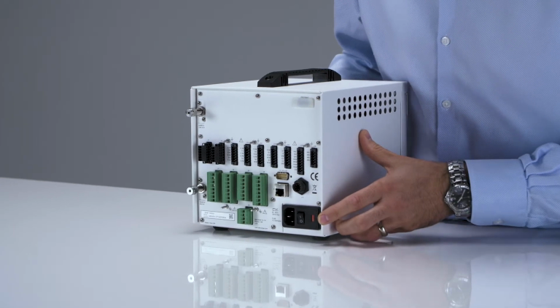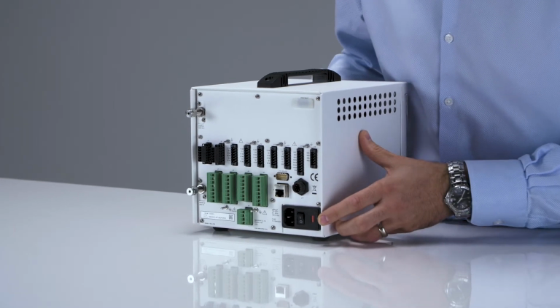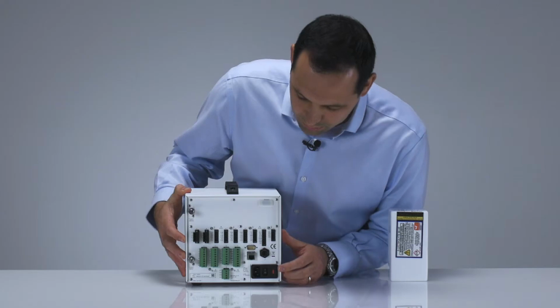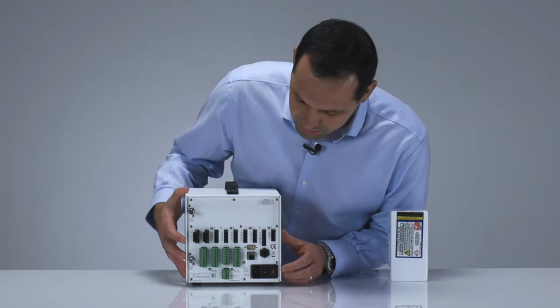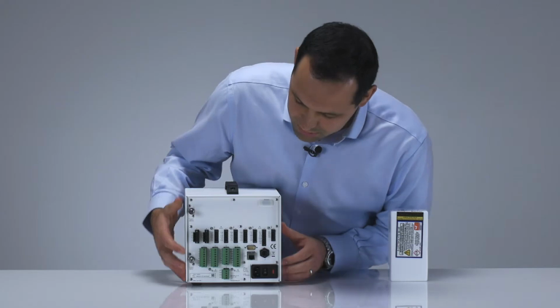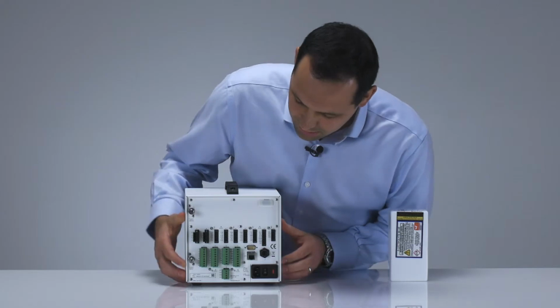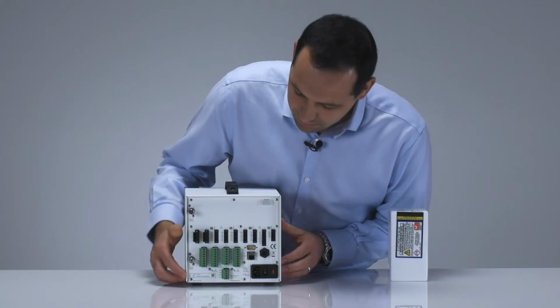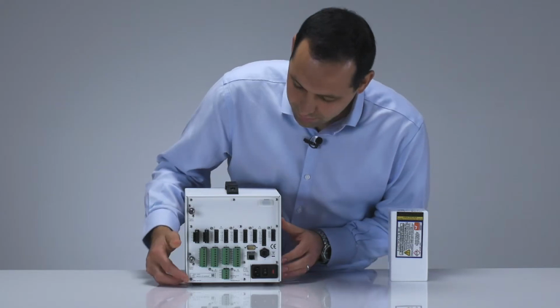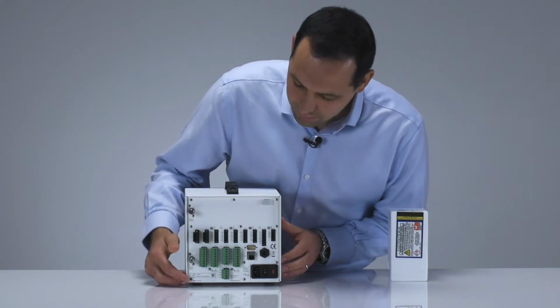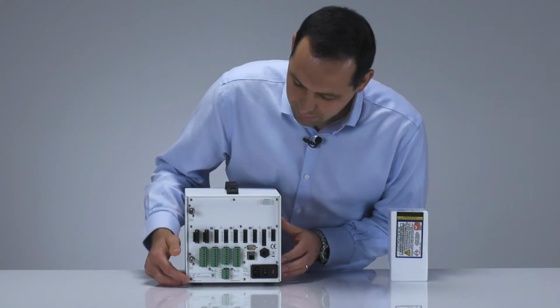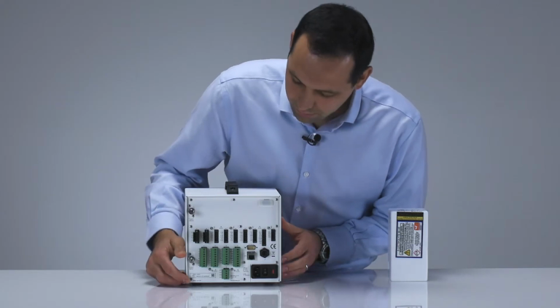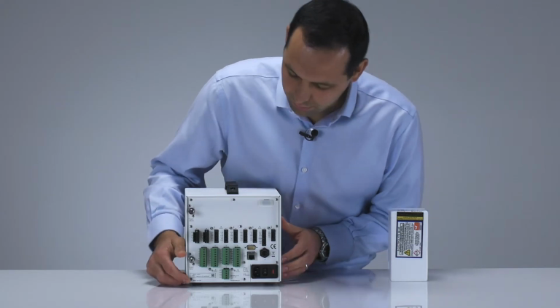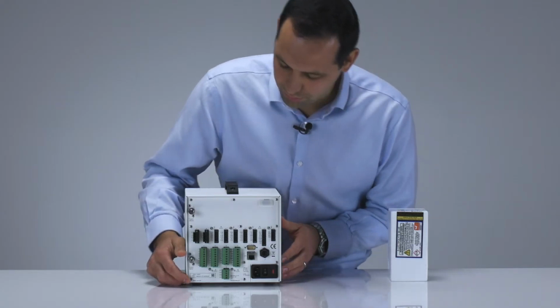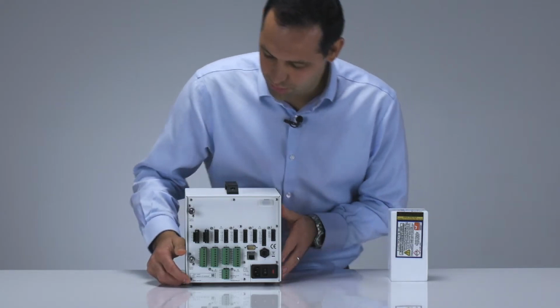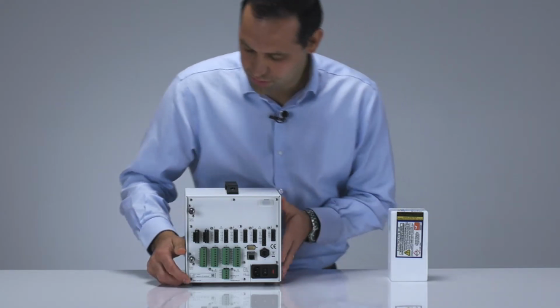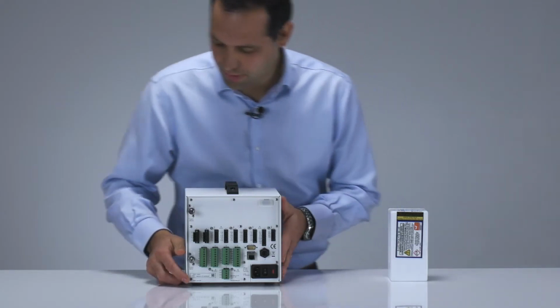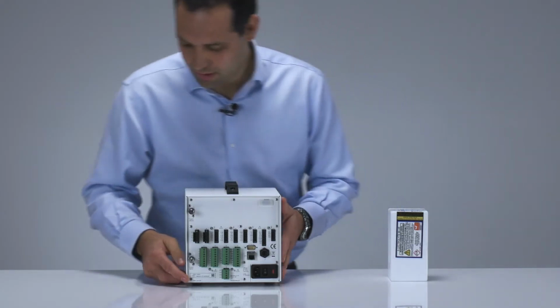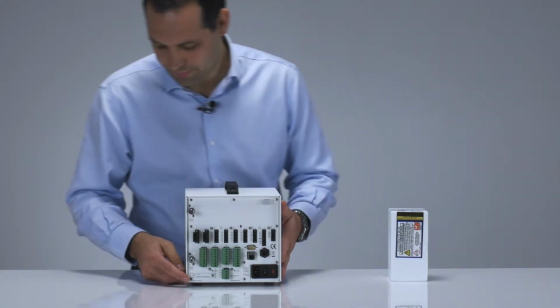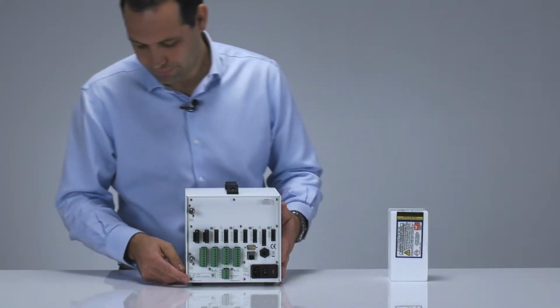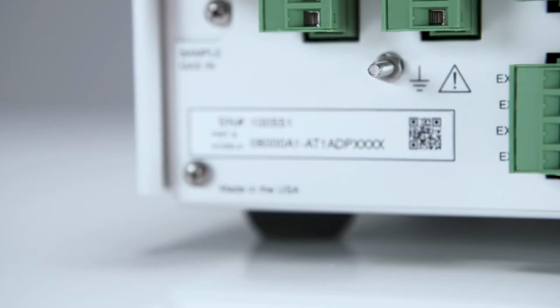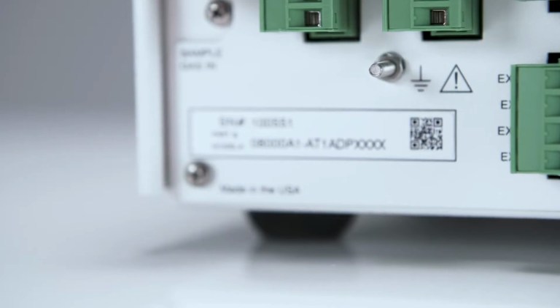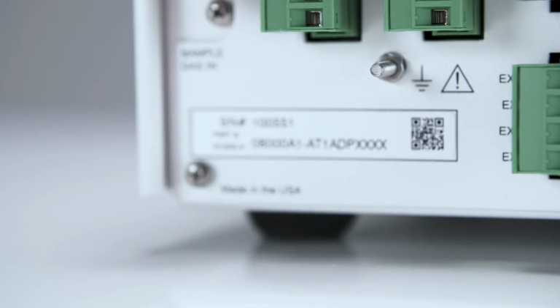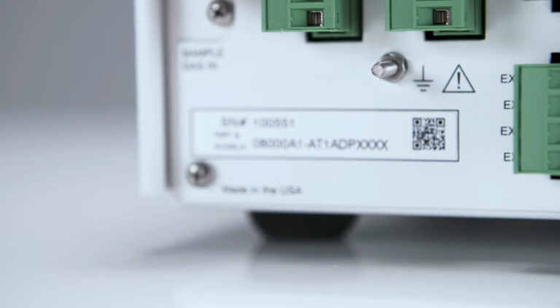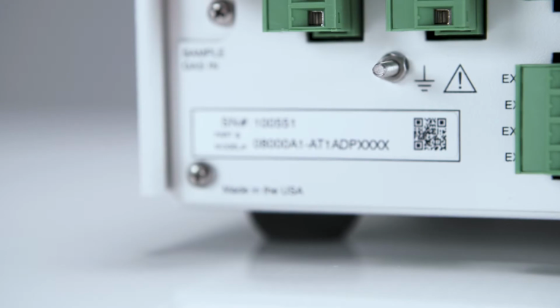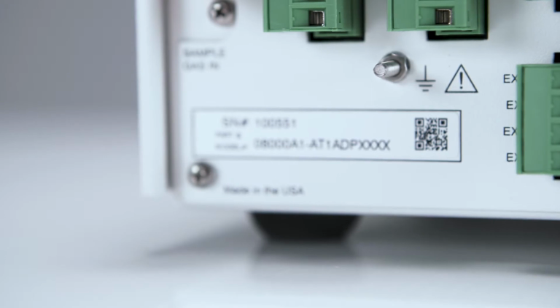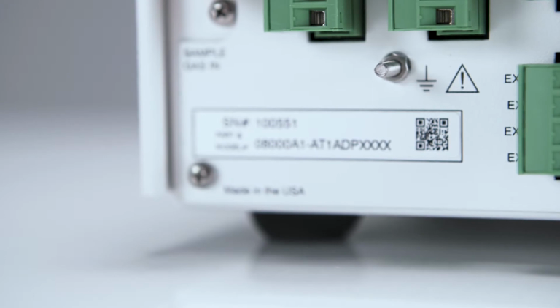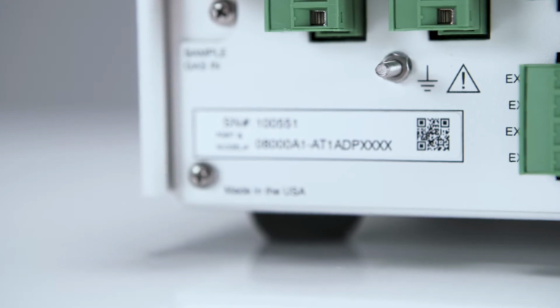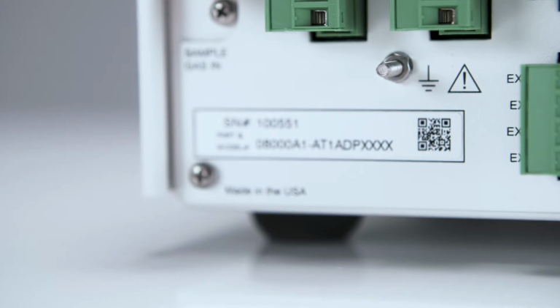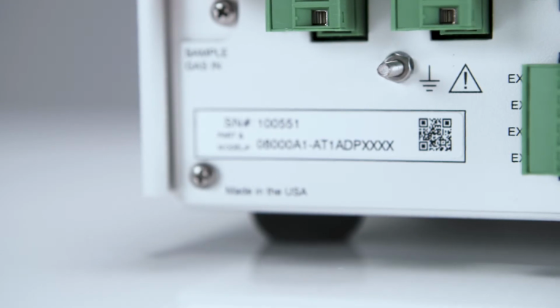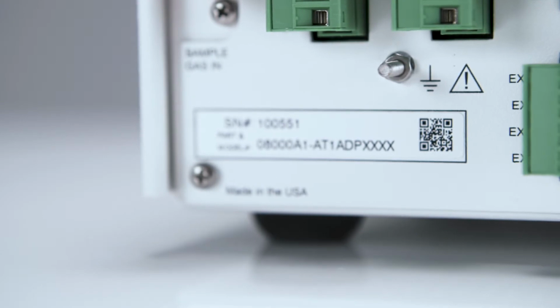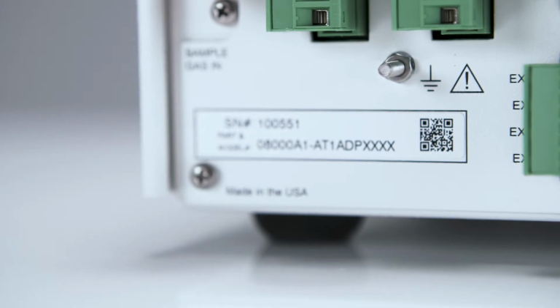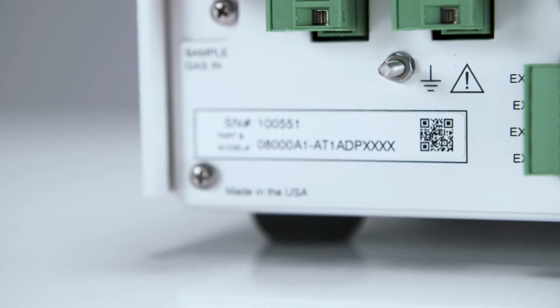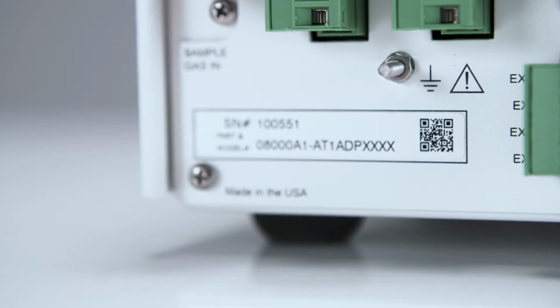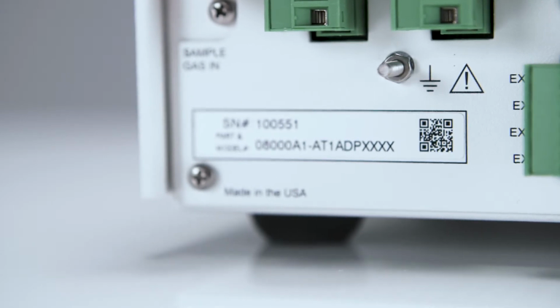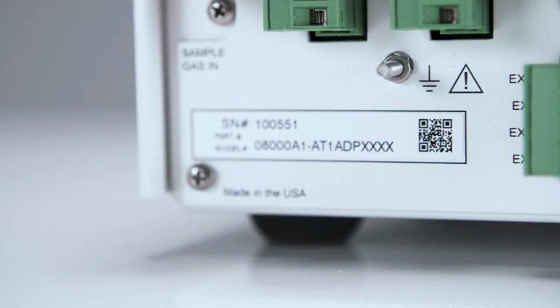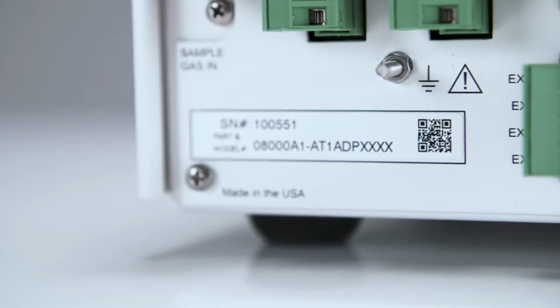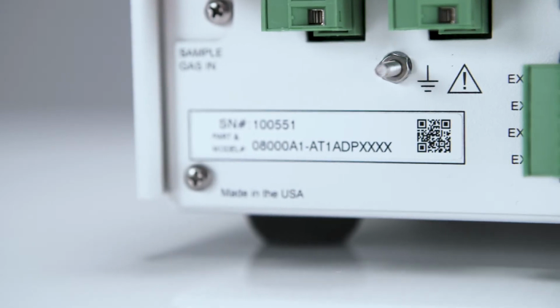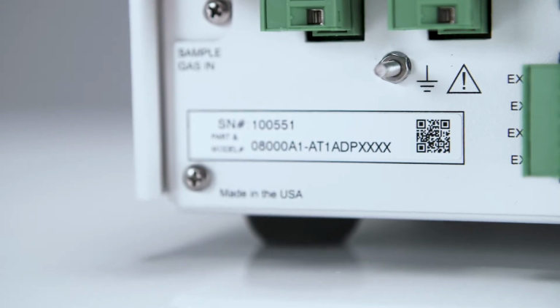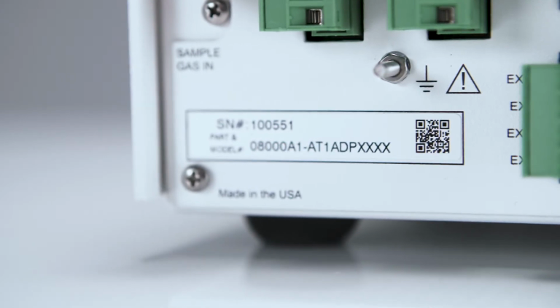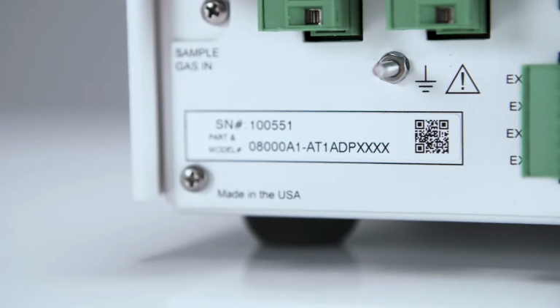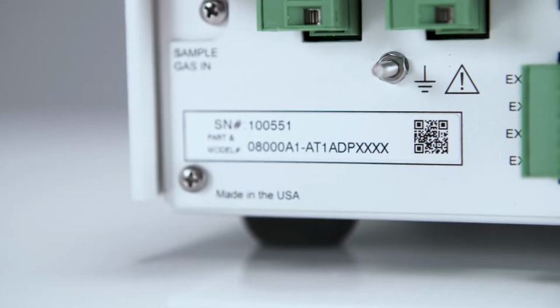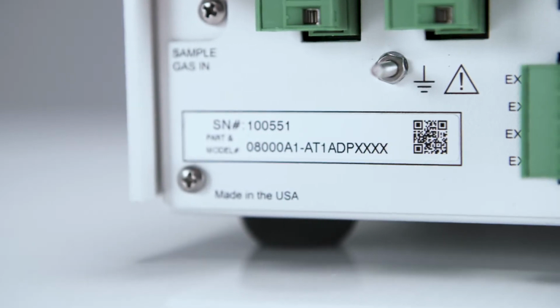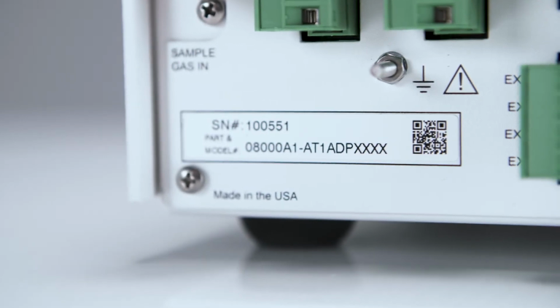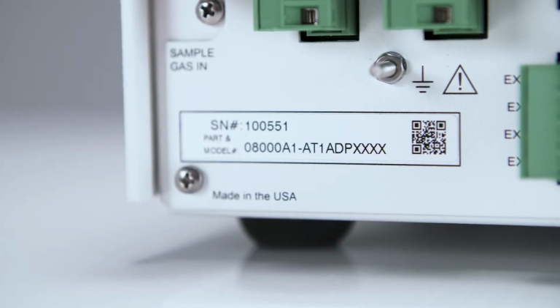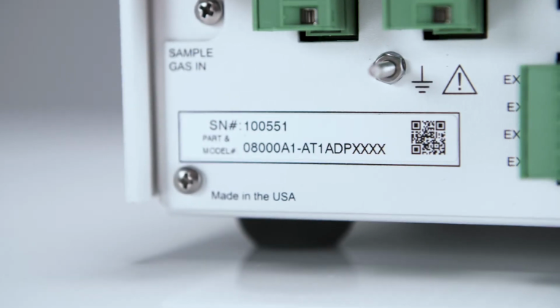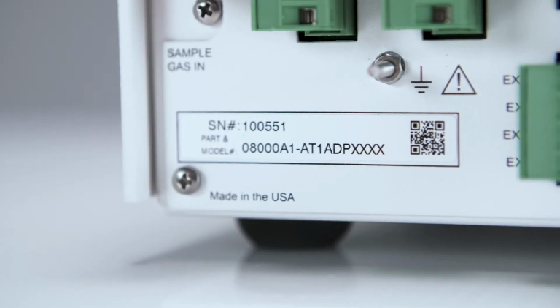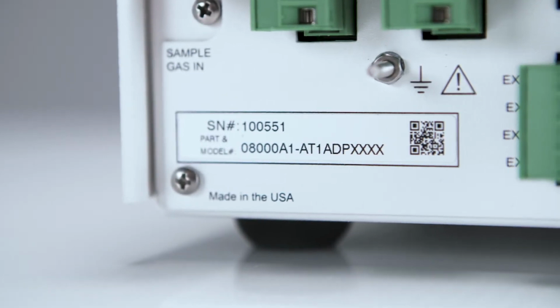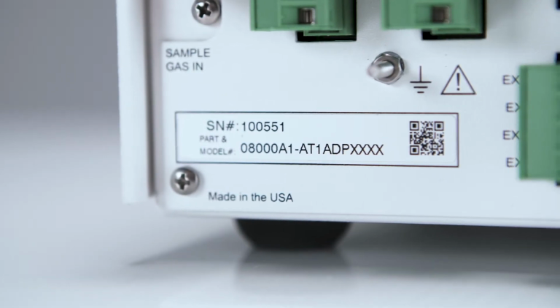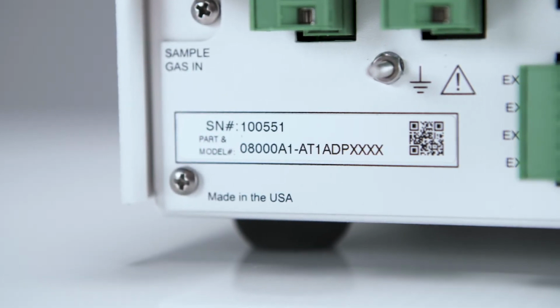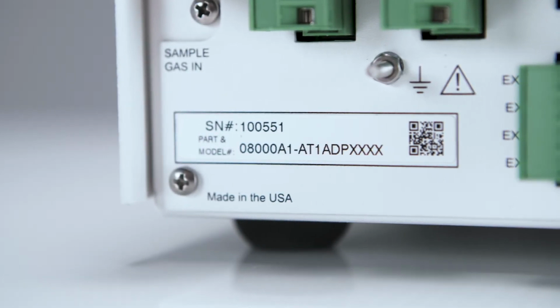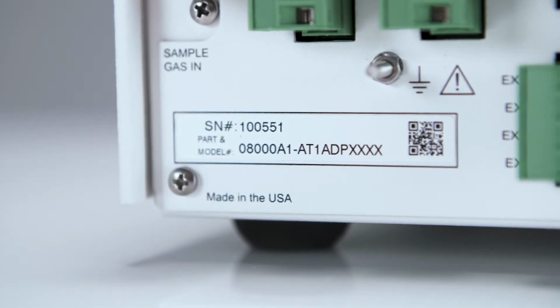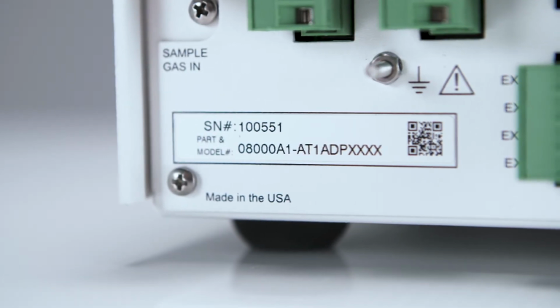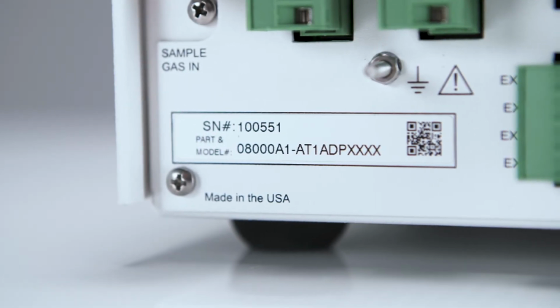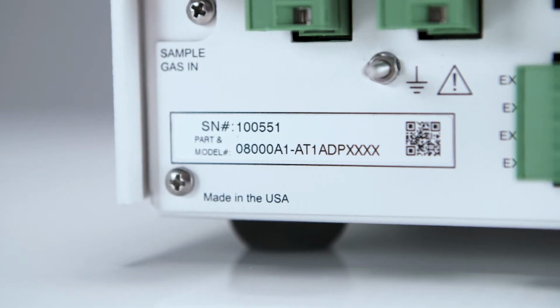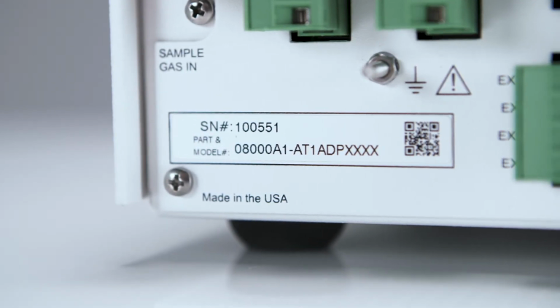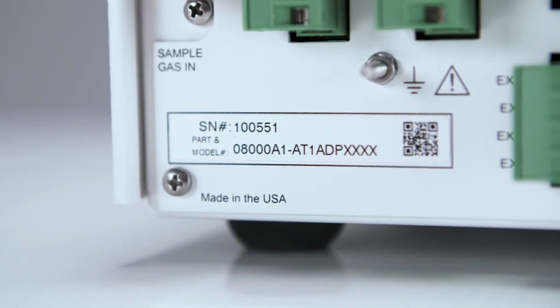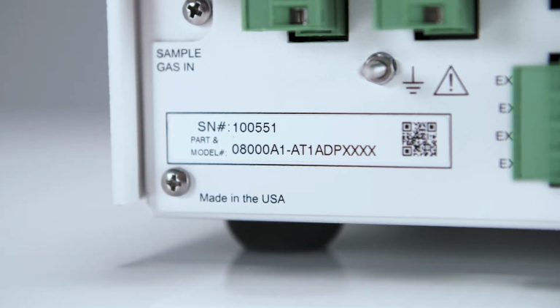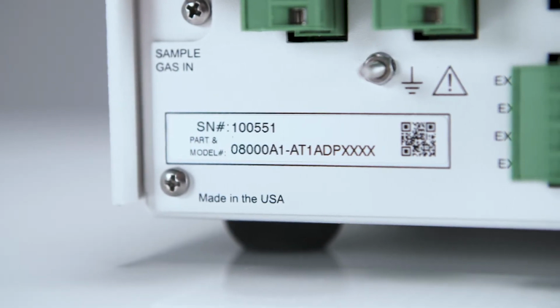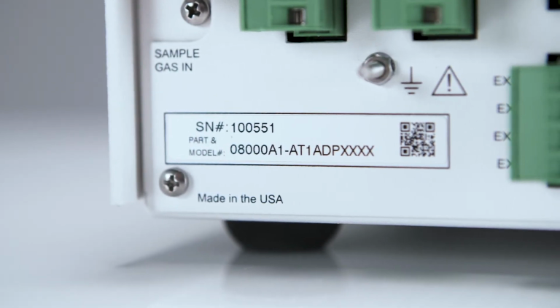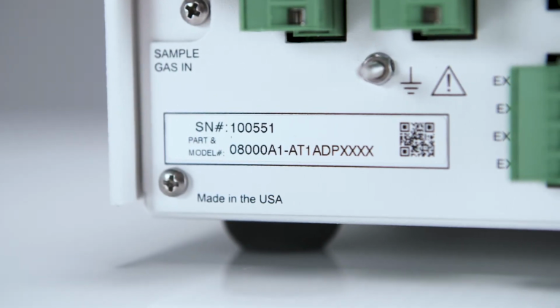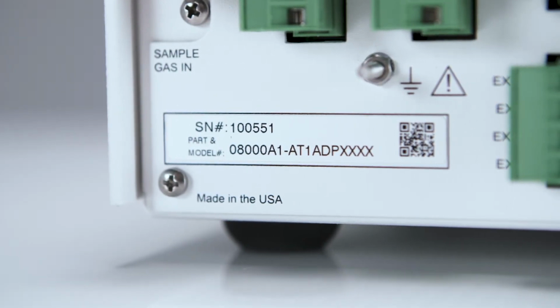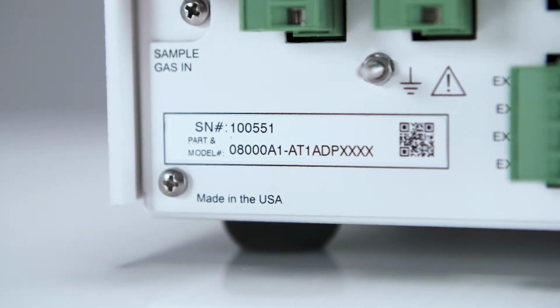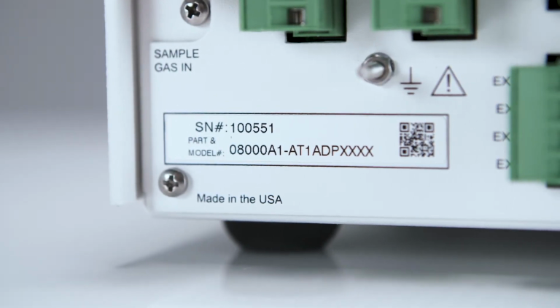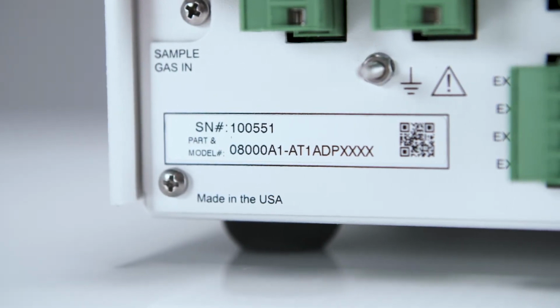You can also see on the bottom here the serial number label for the analyzer. This is important if you ever need to contact Servomex.